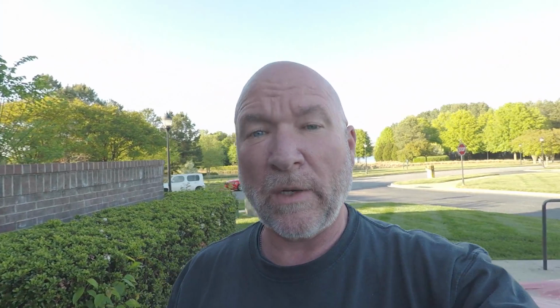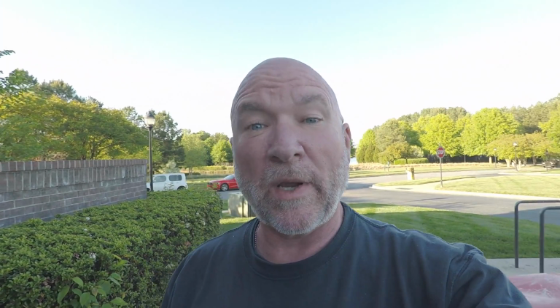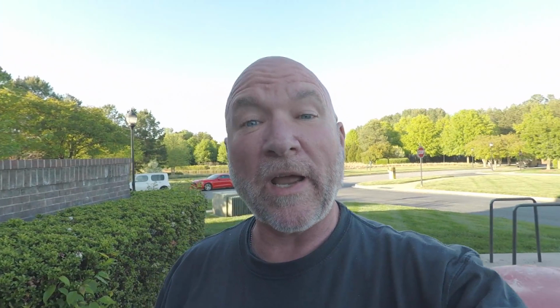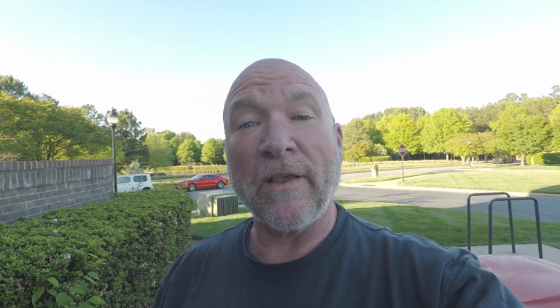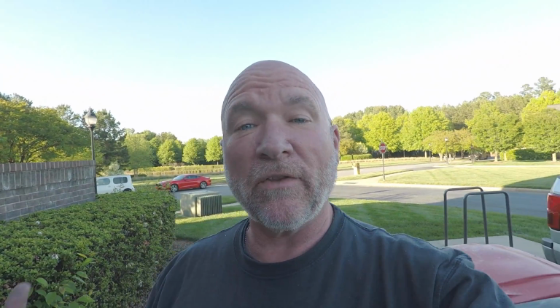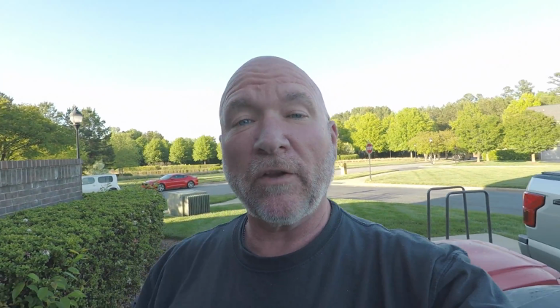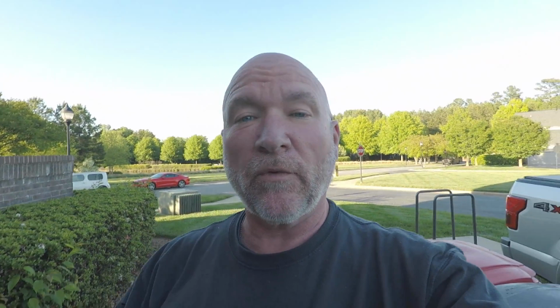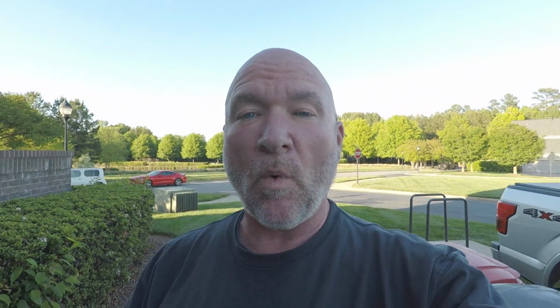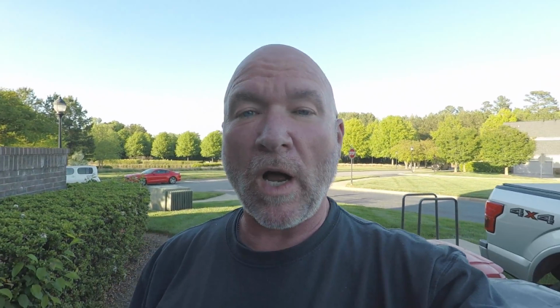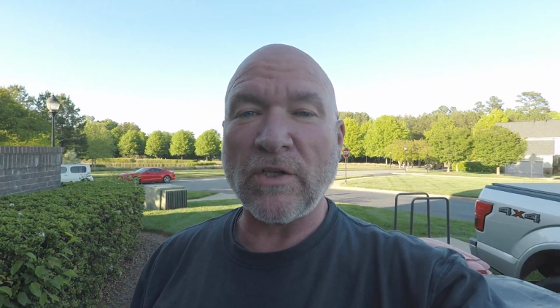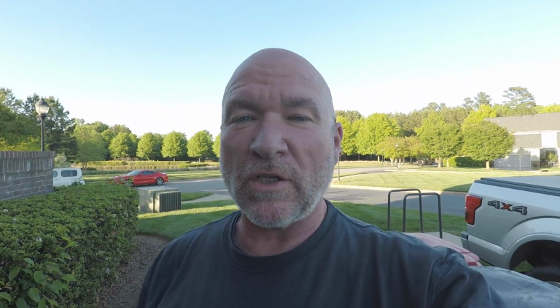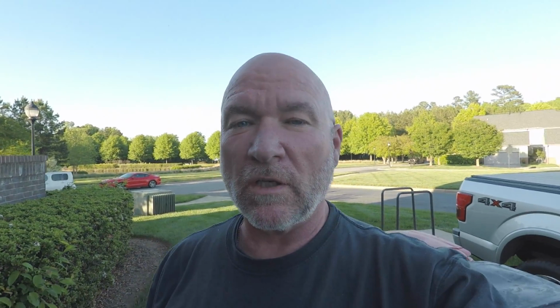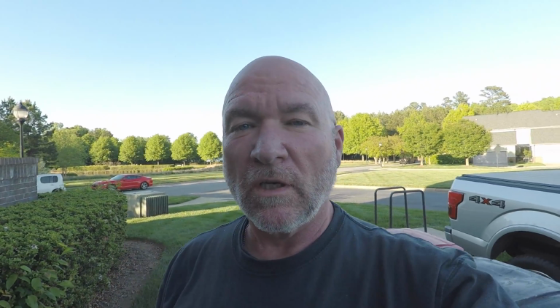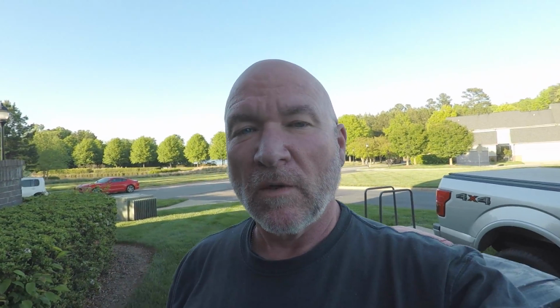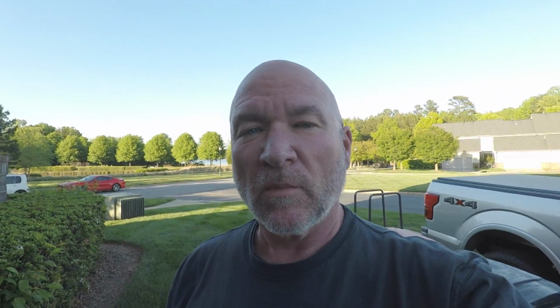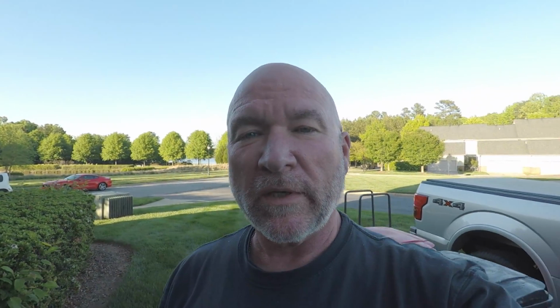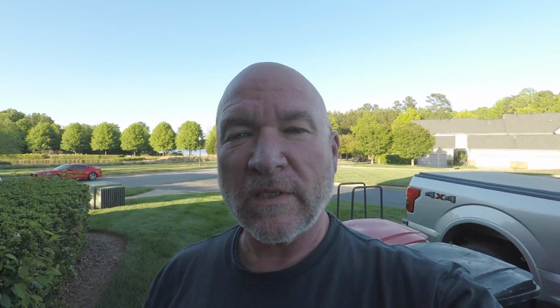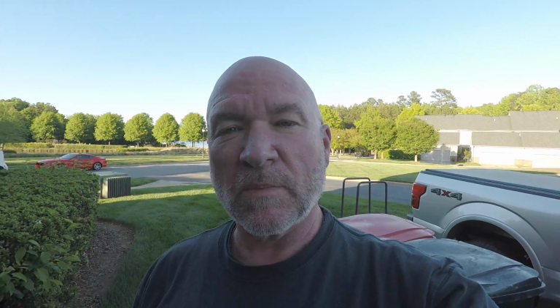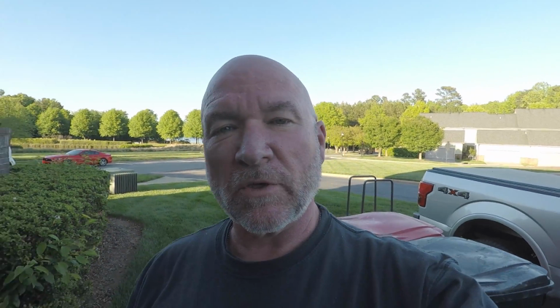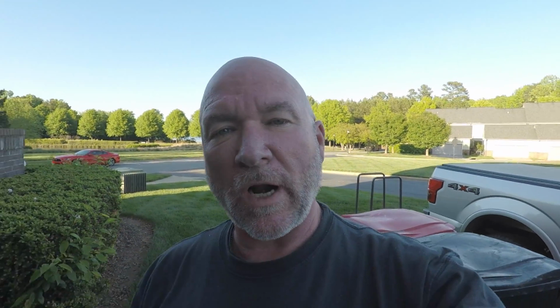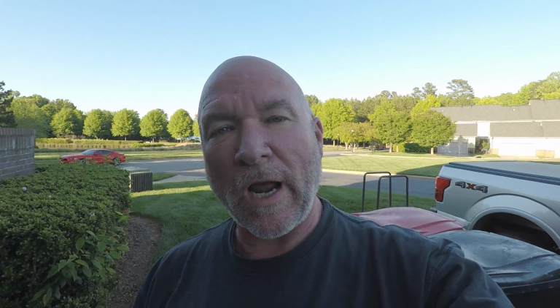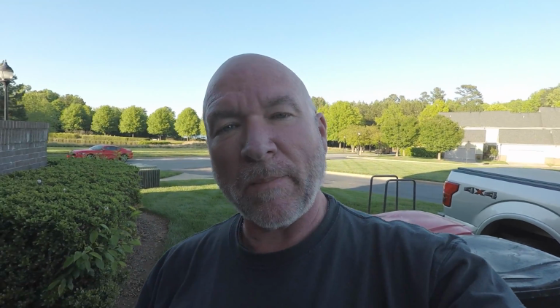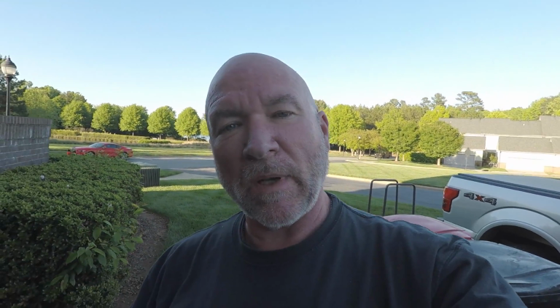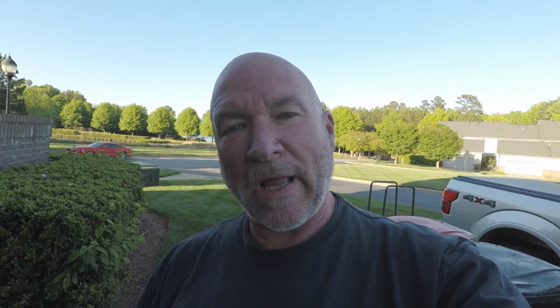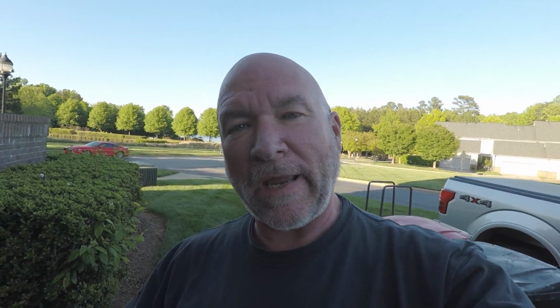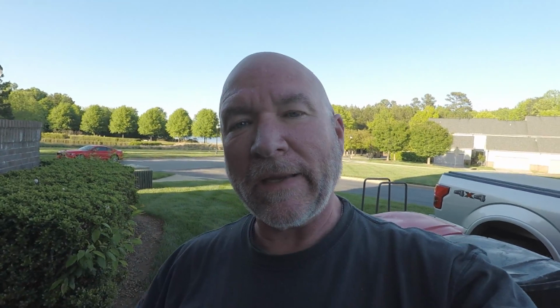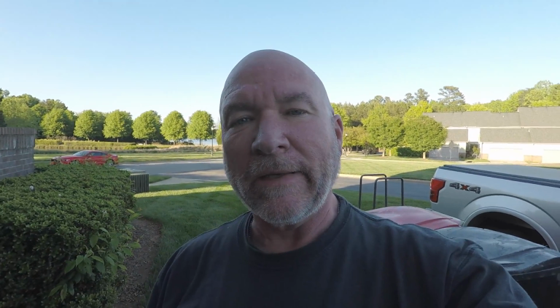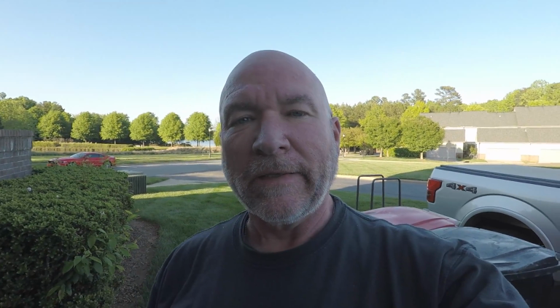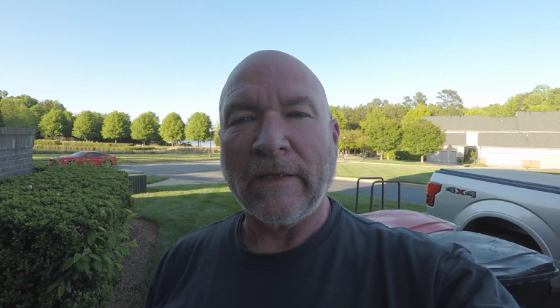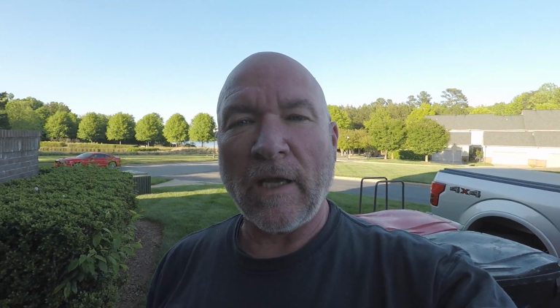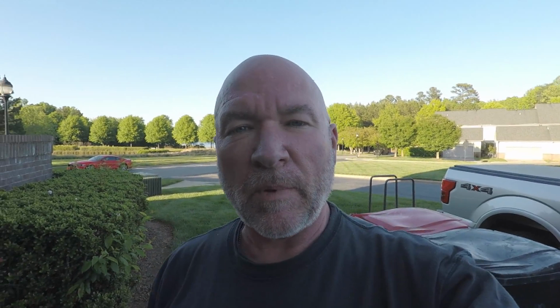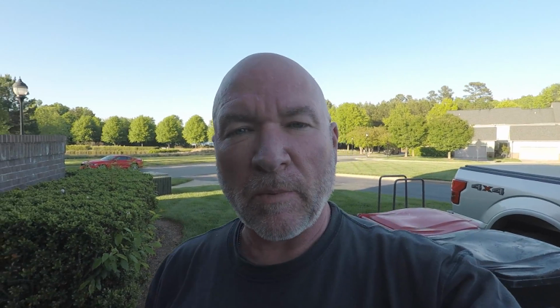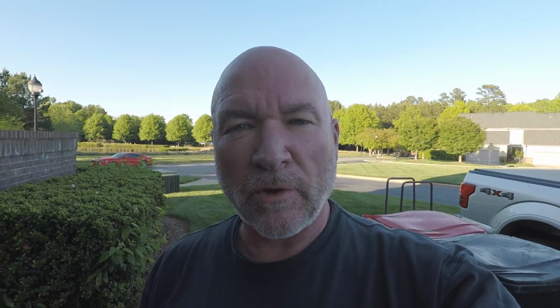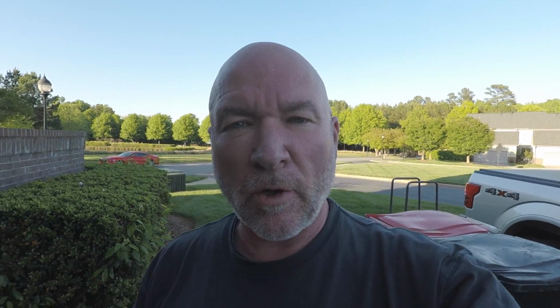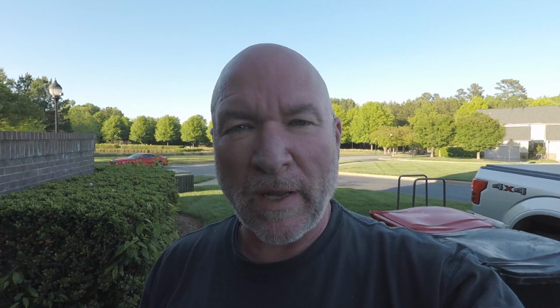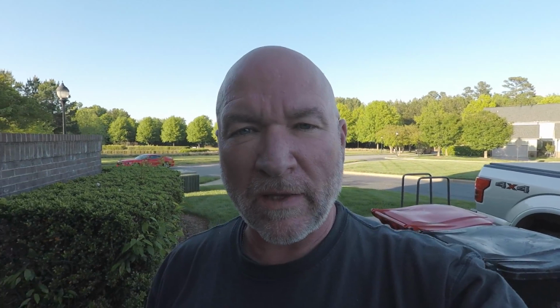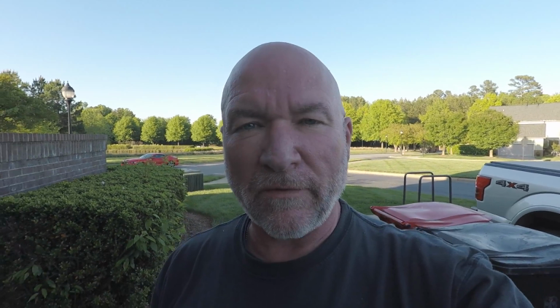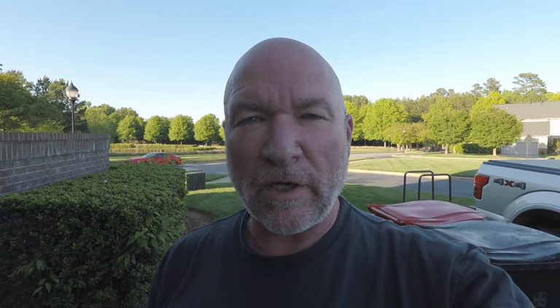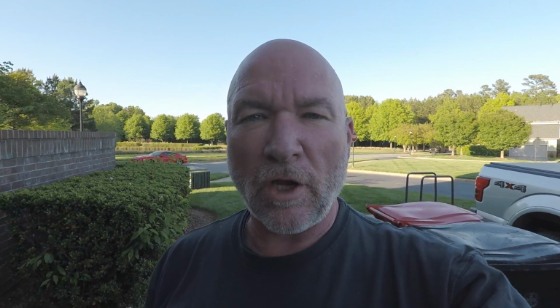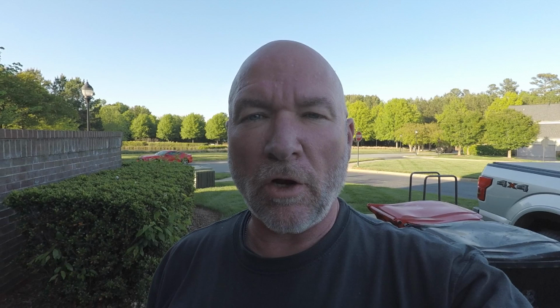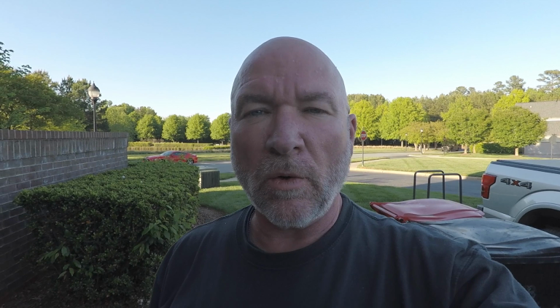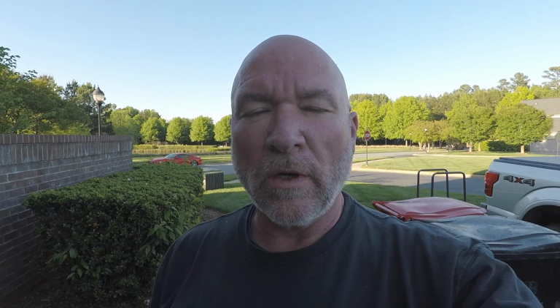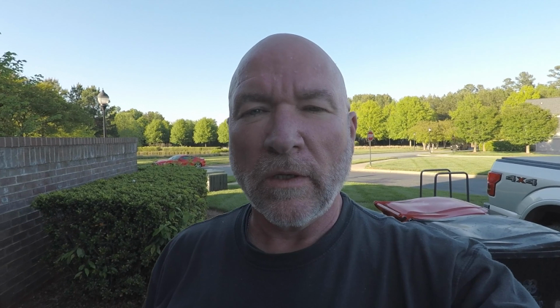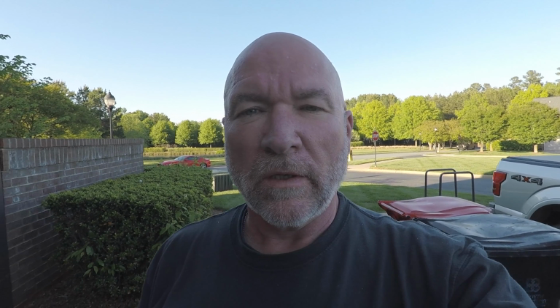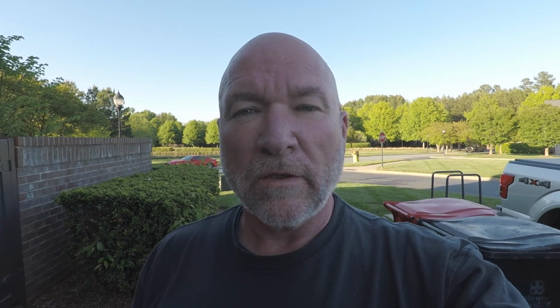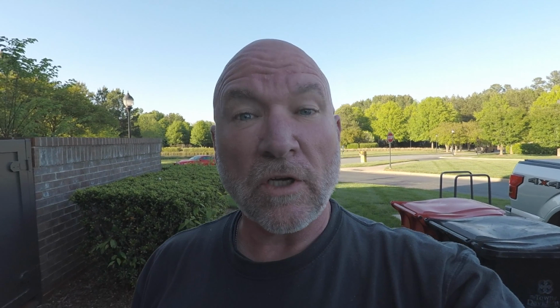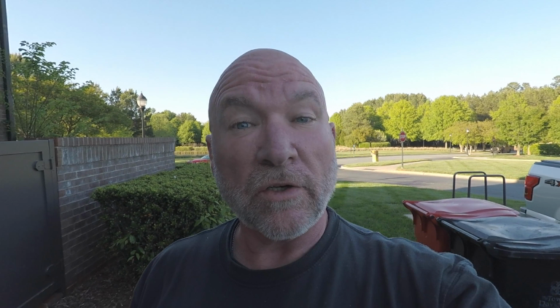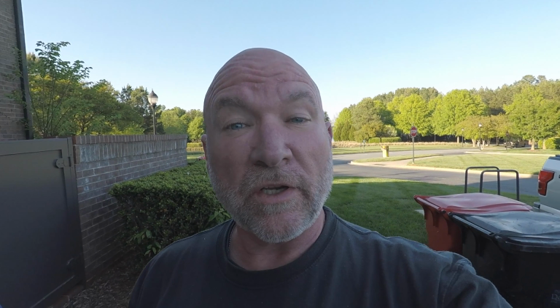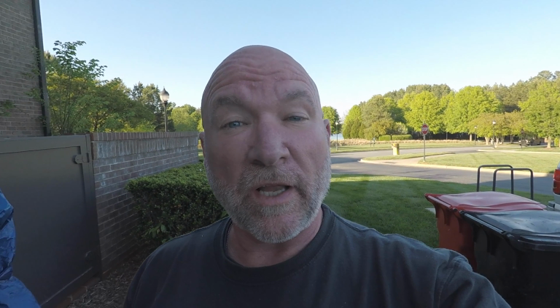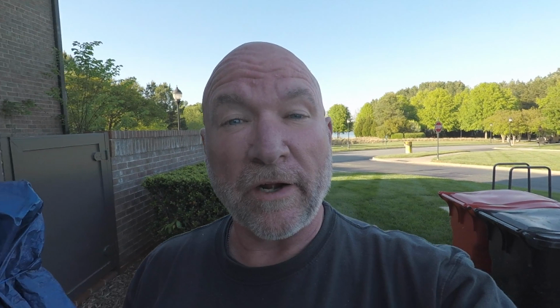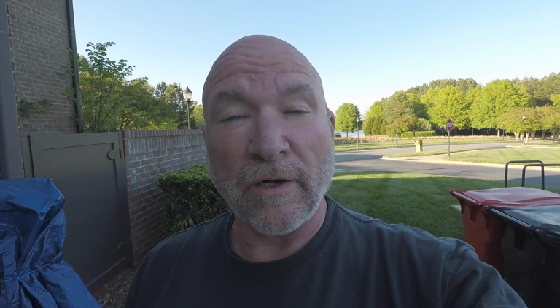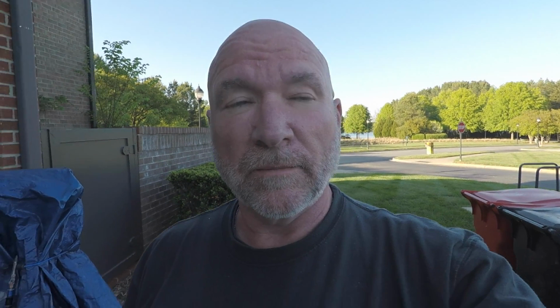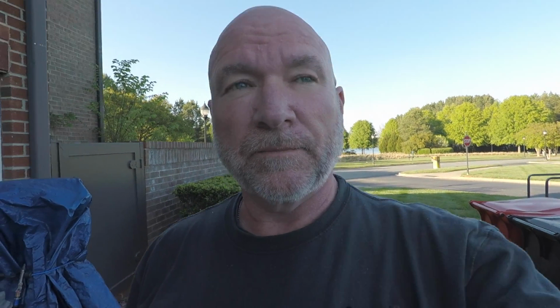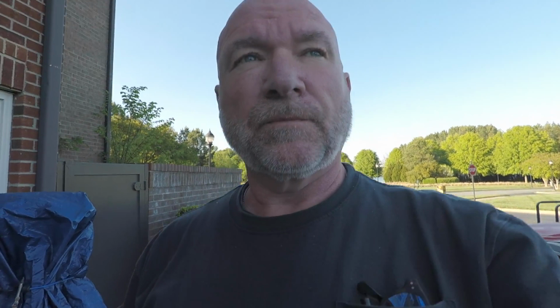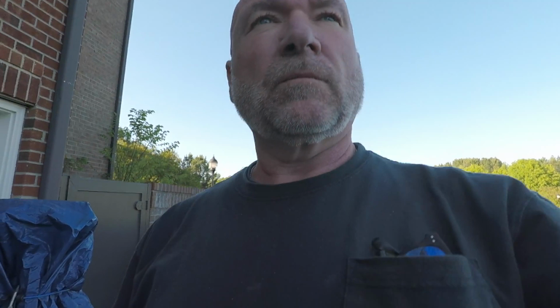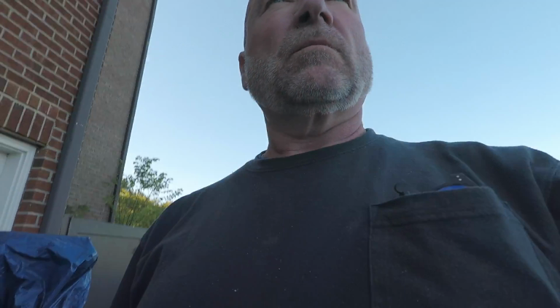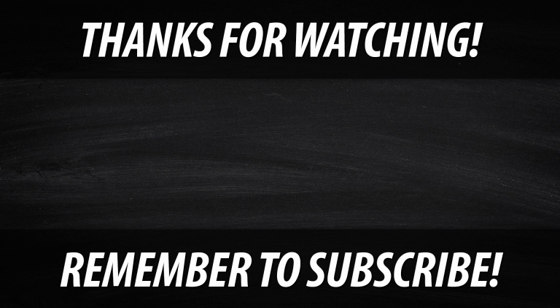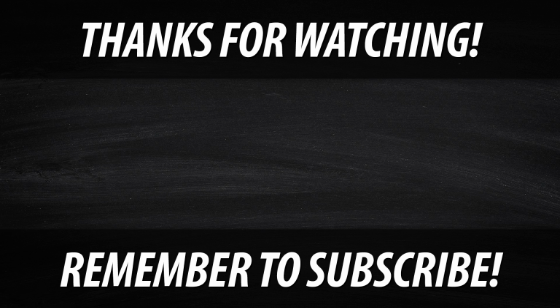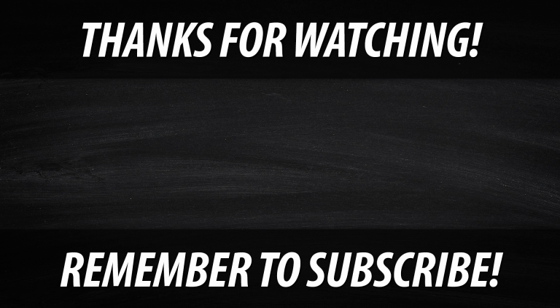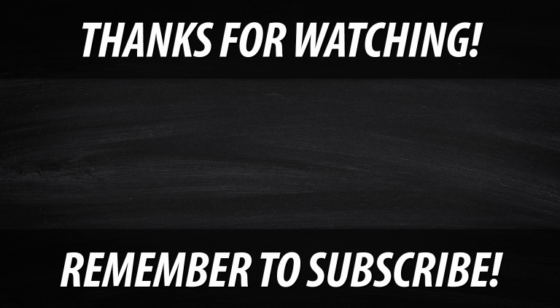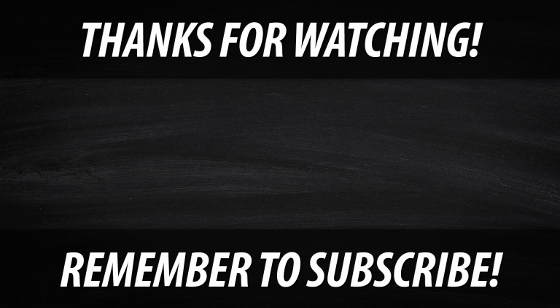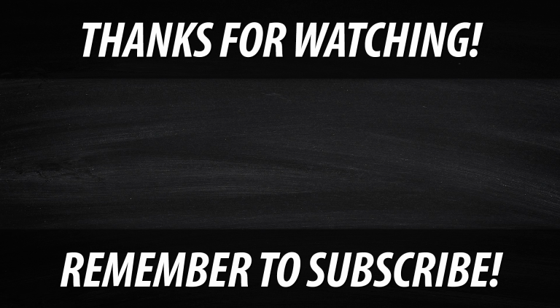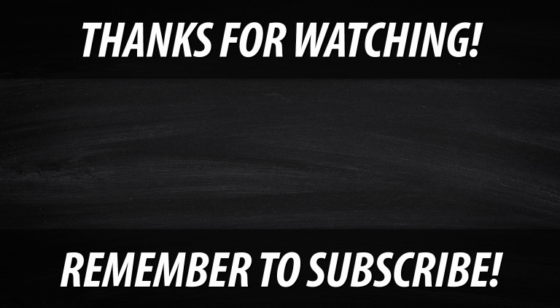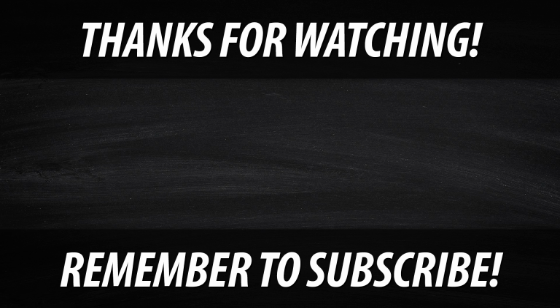Anyway, guys, thanks for watching. Please subscribe, like, and let people know about the video. Talk to you later. Bye.